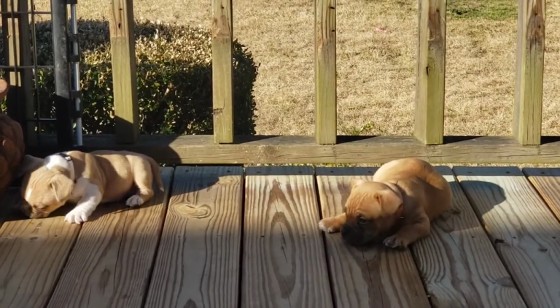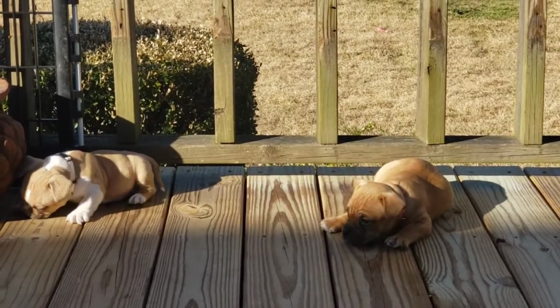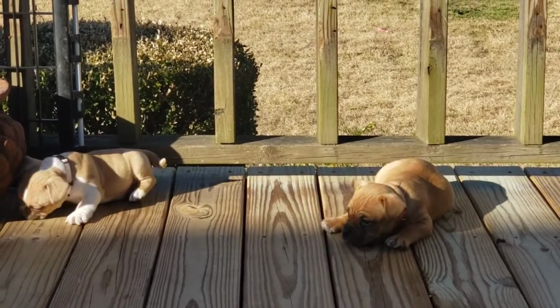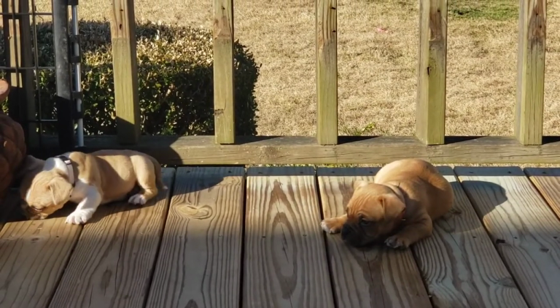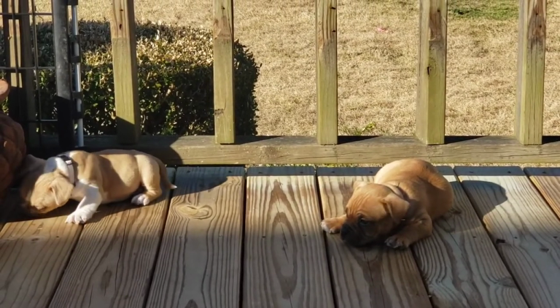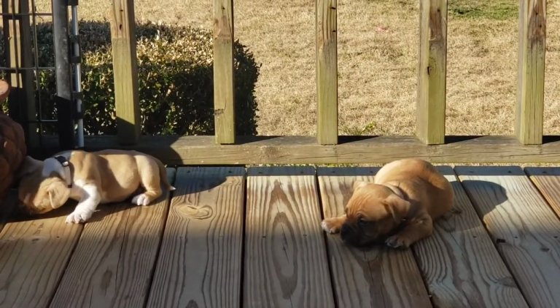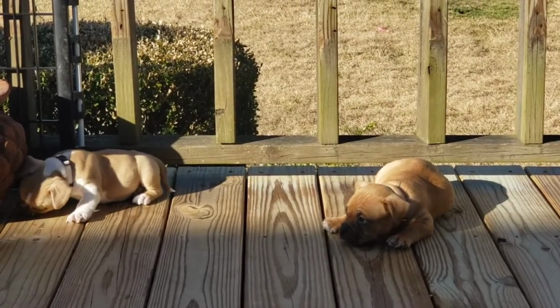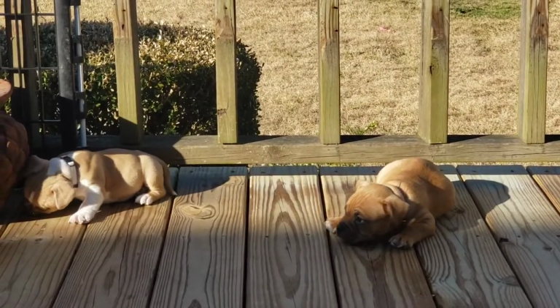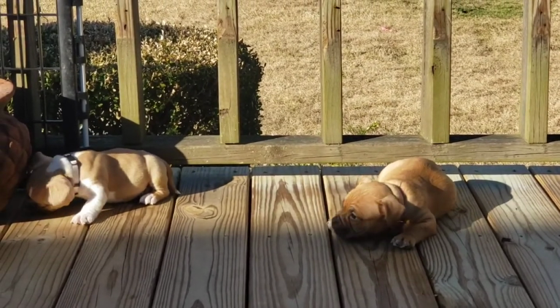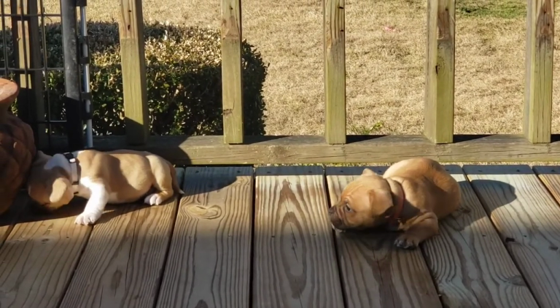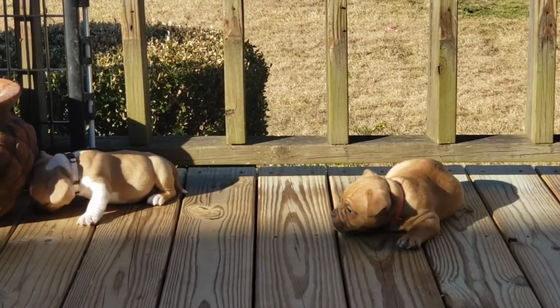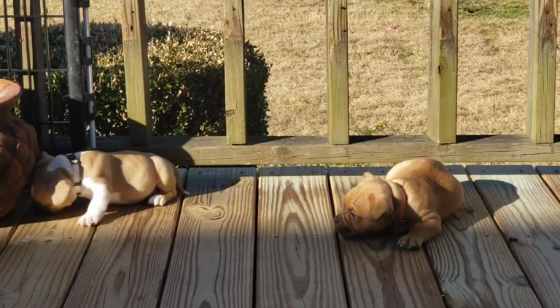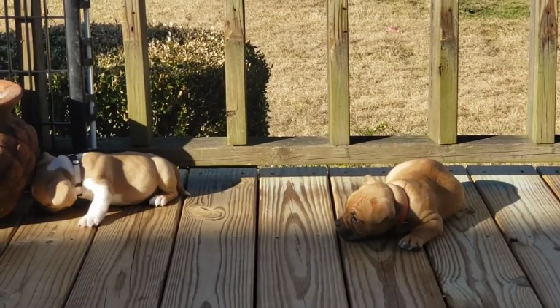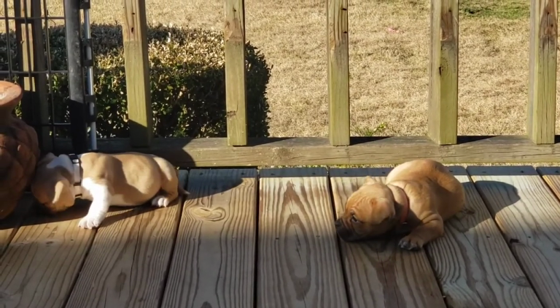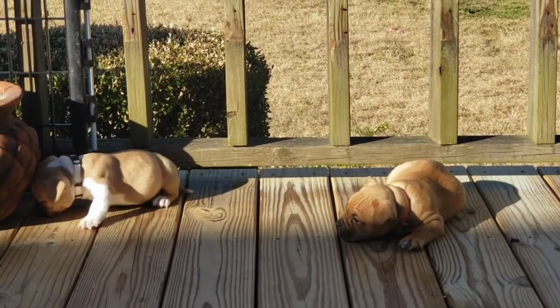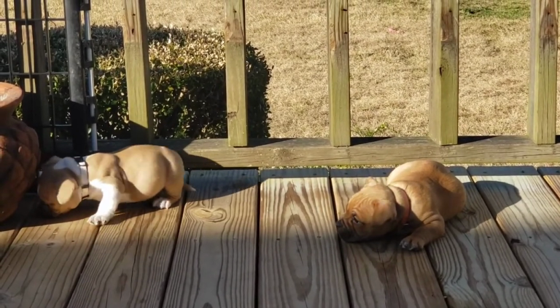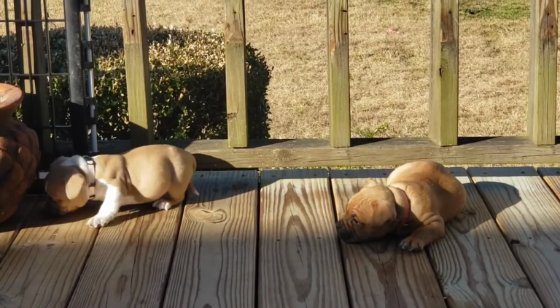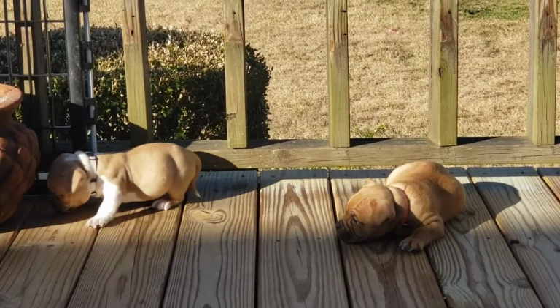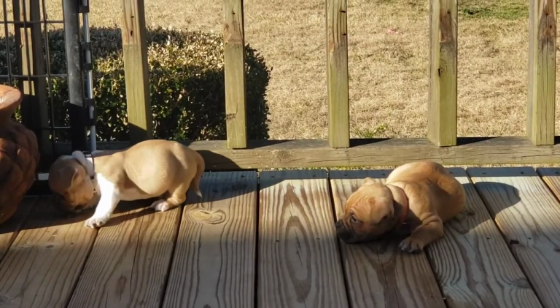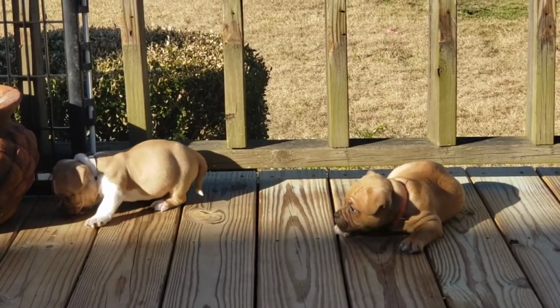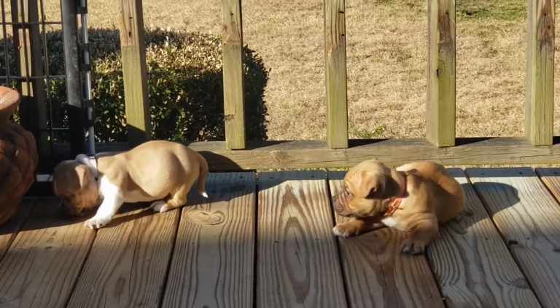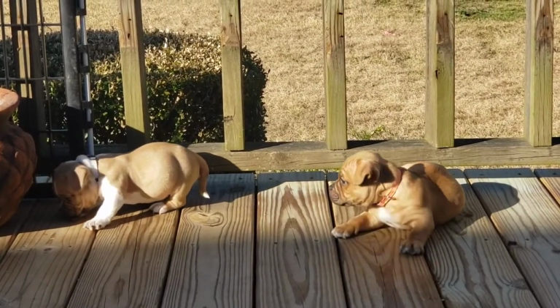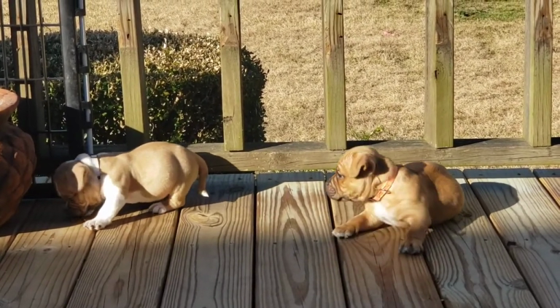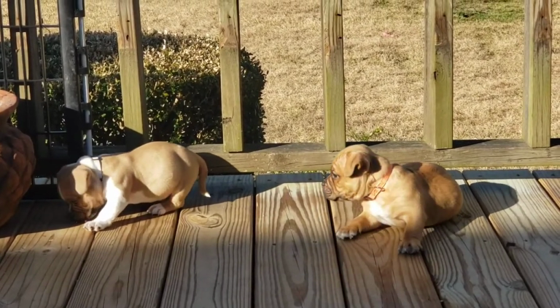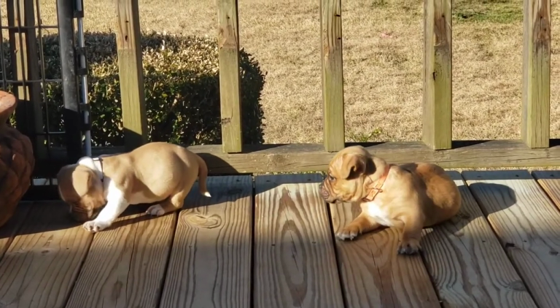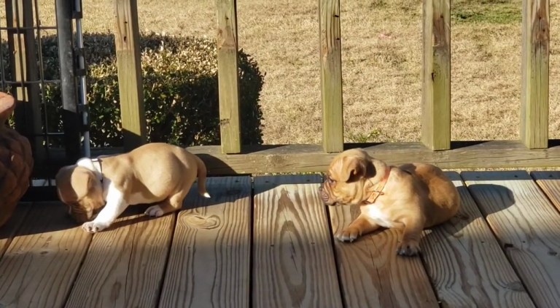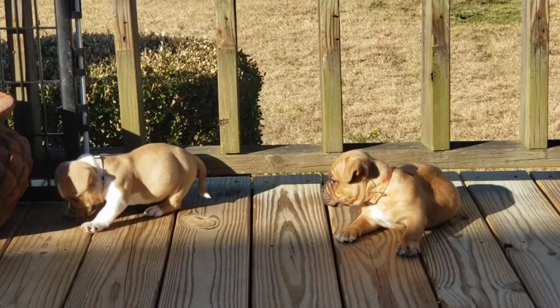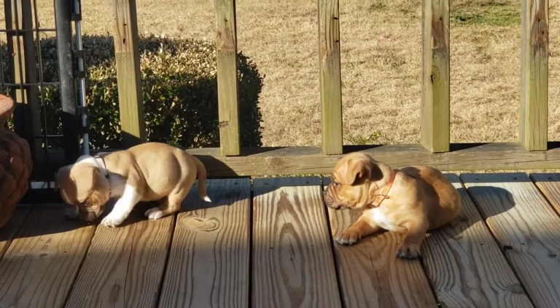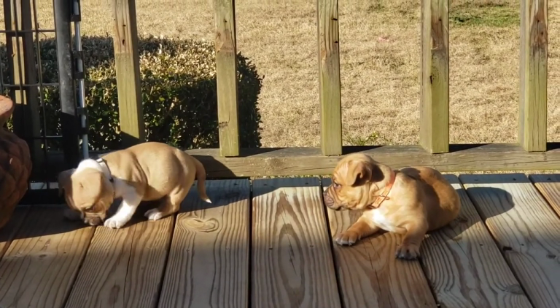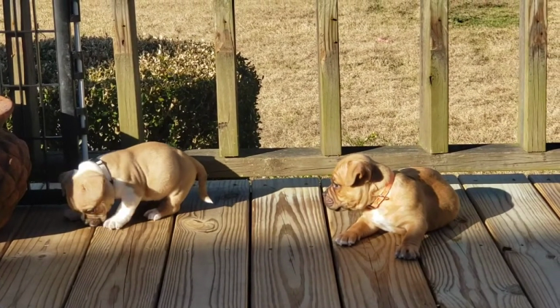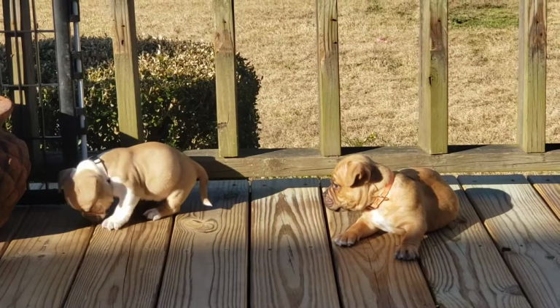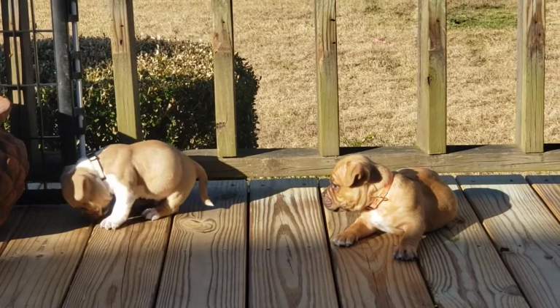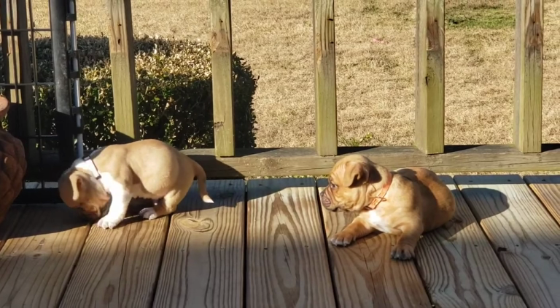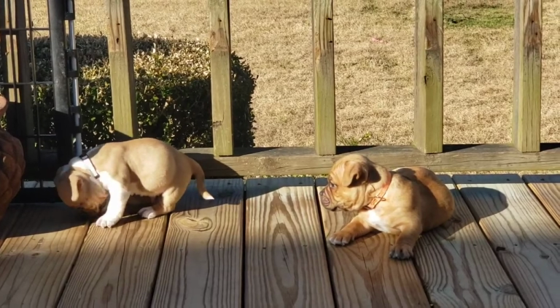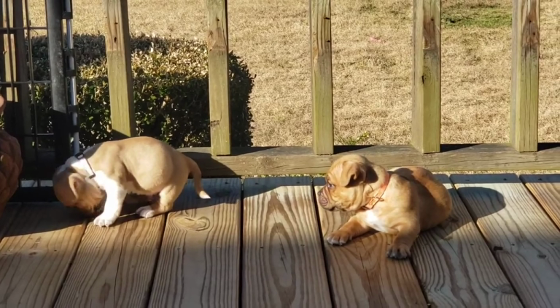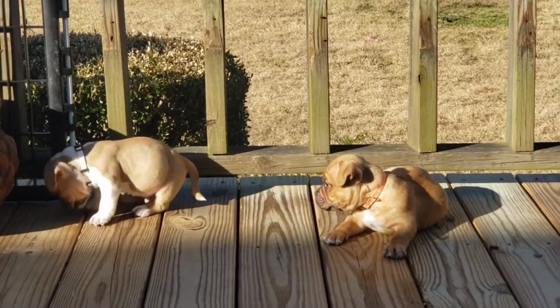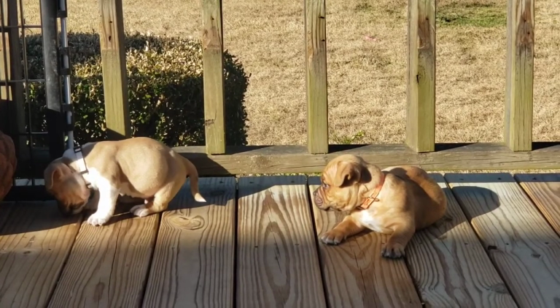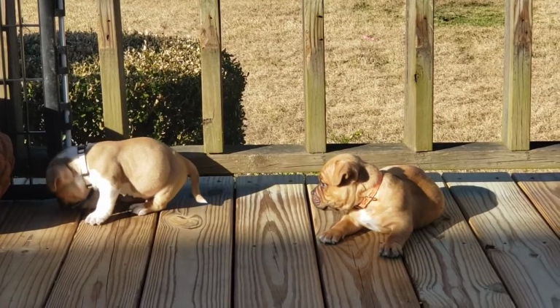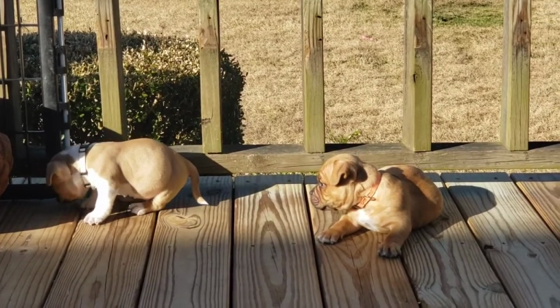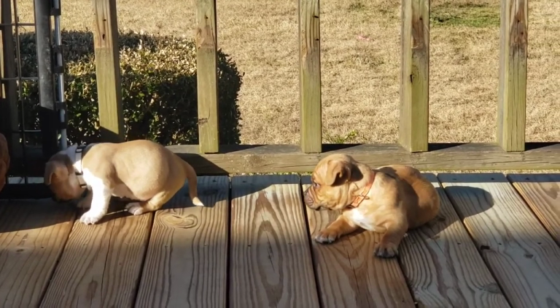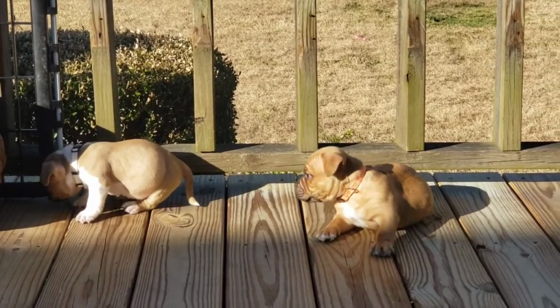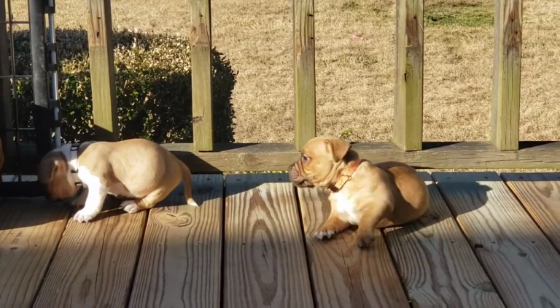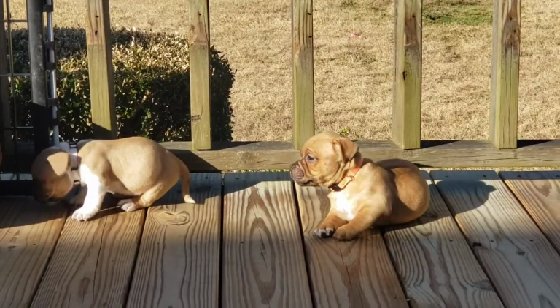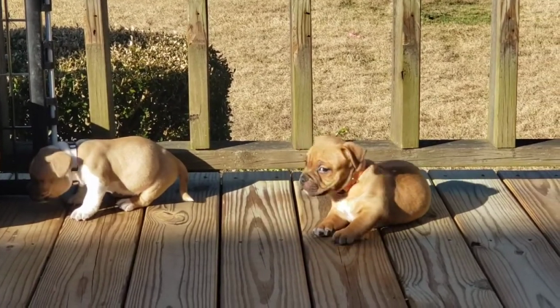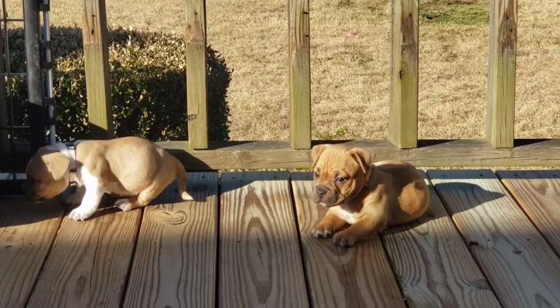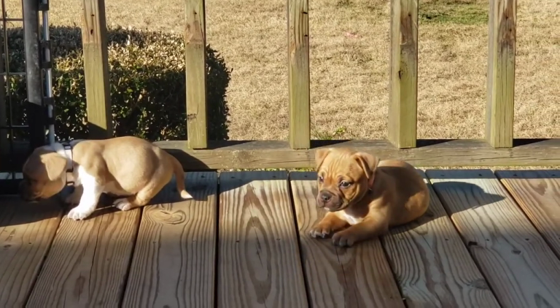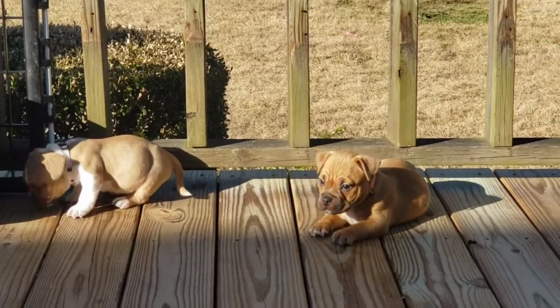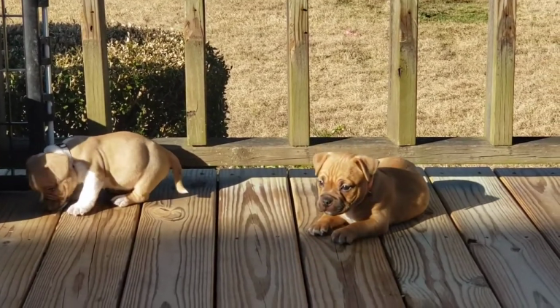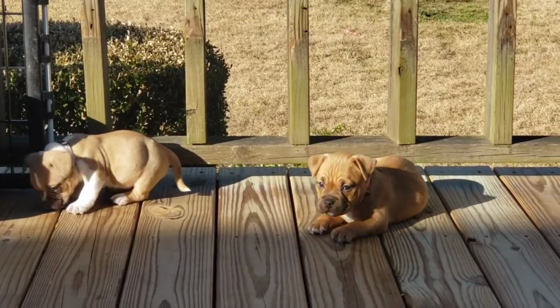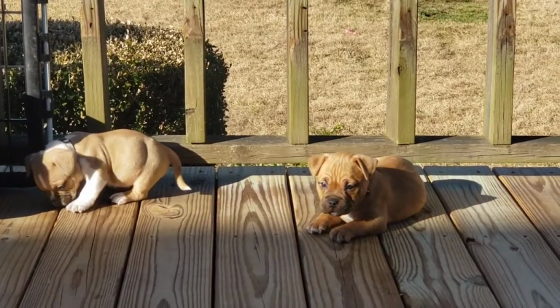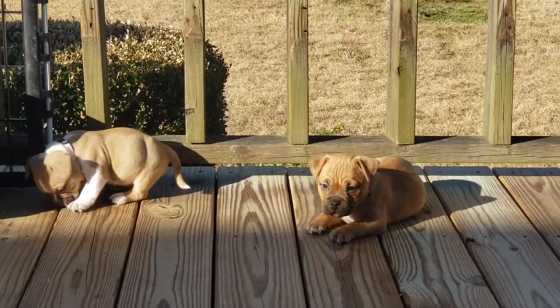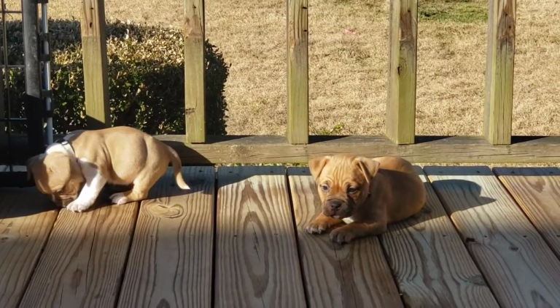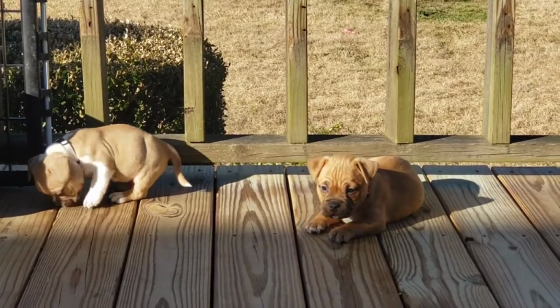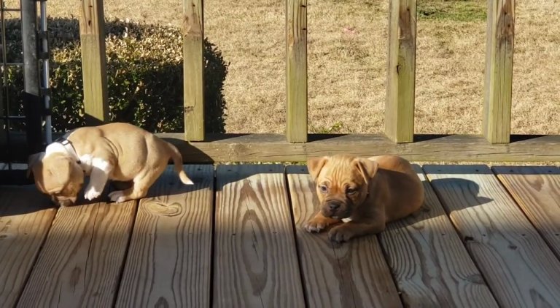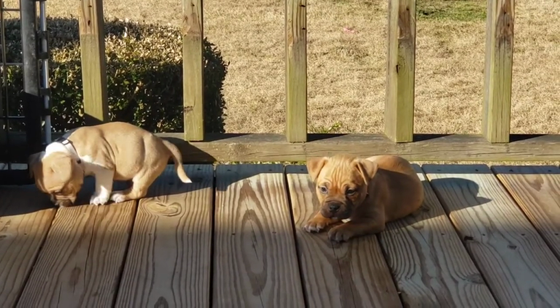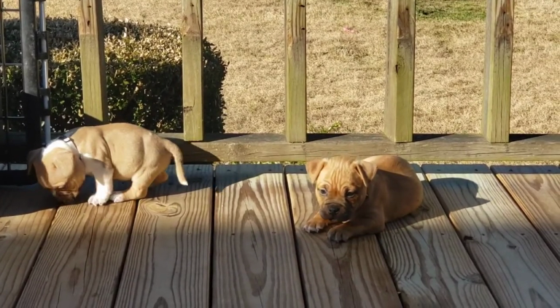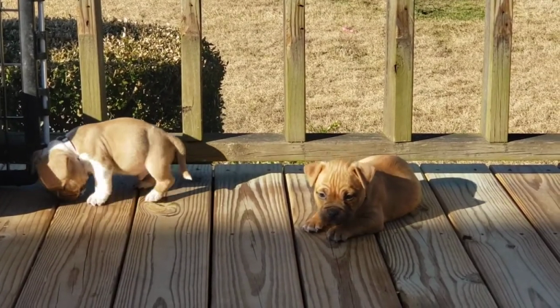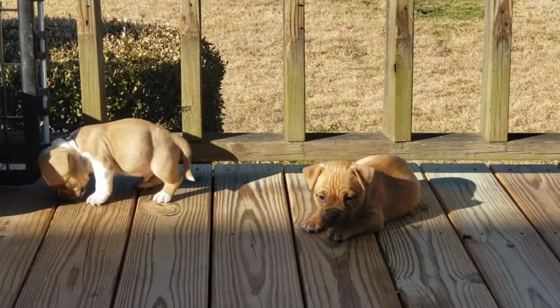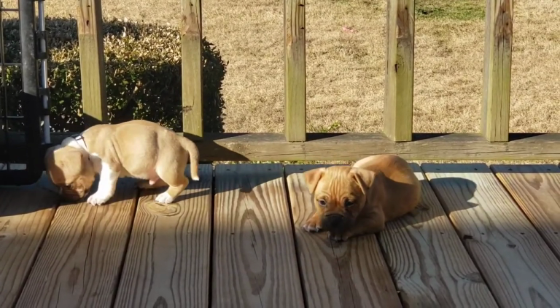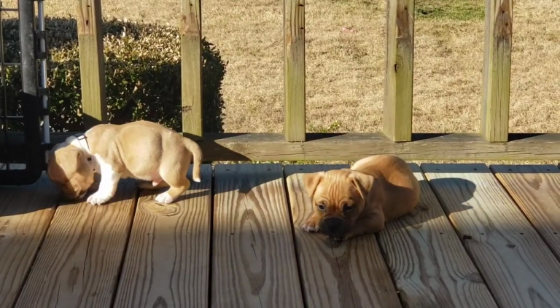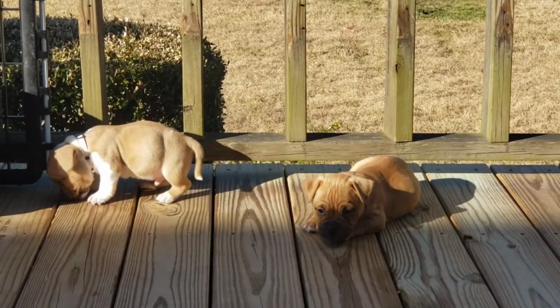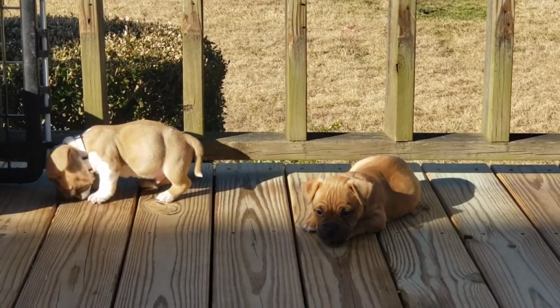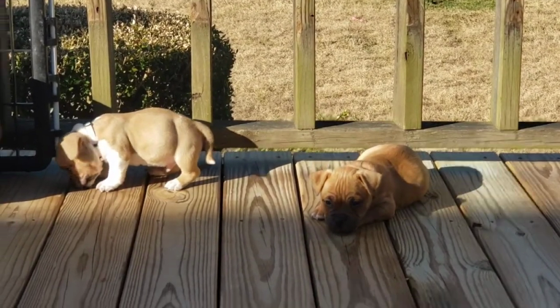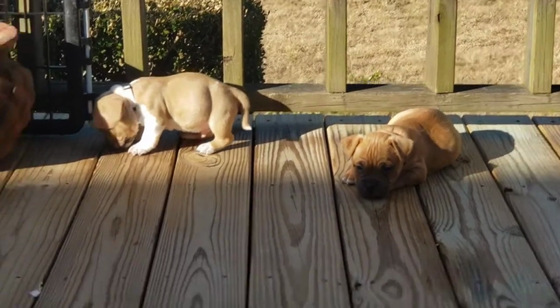They just had their first little vent parvo shot. They already had the neopart shot and stuff, but like I said it's just an update on the puppies.